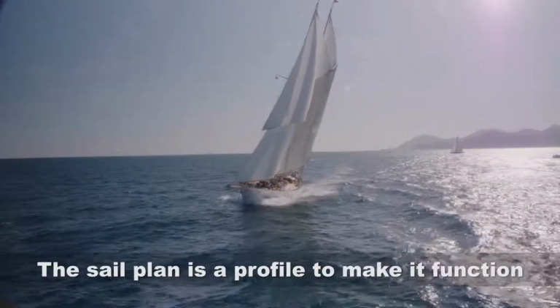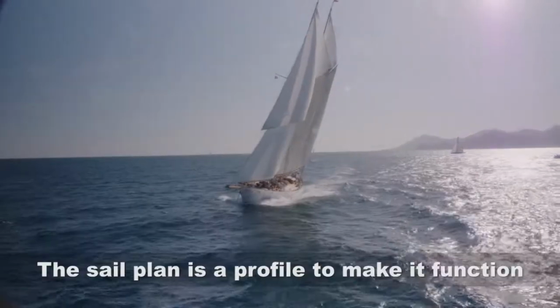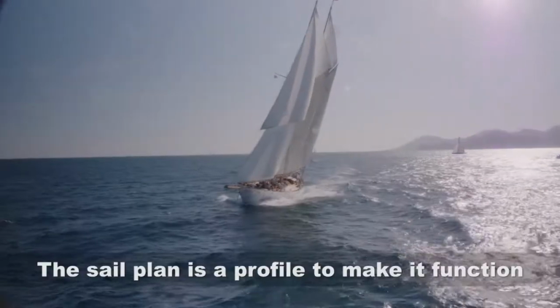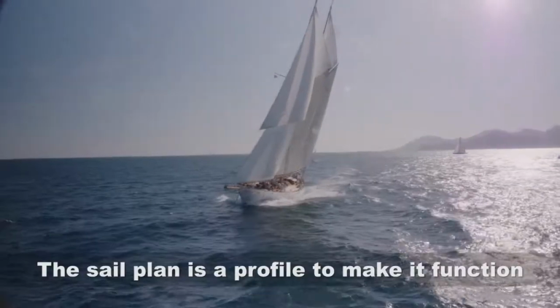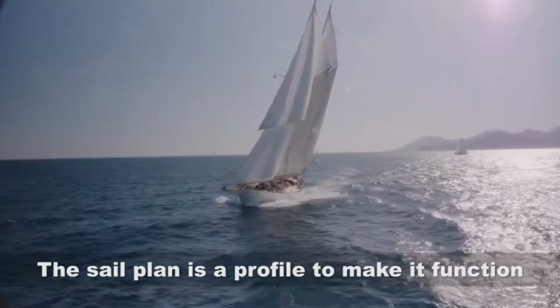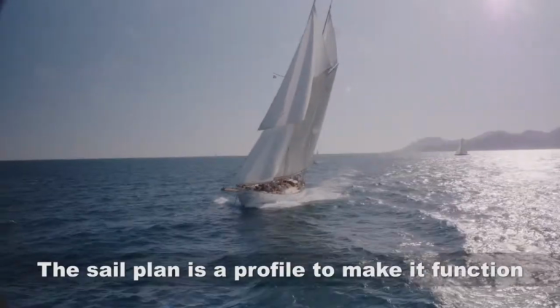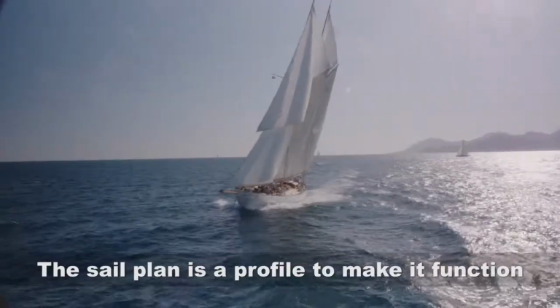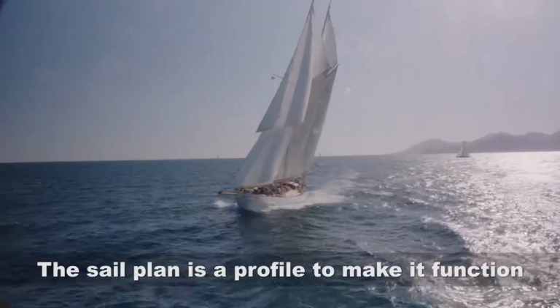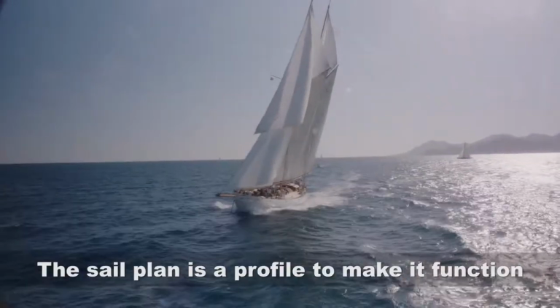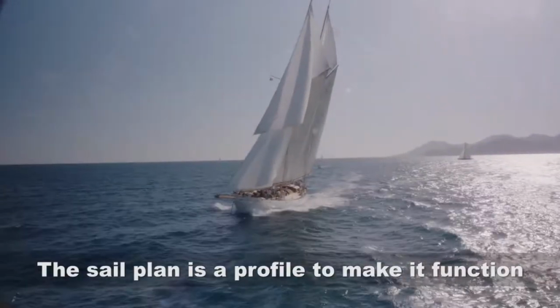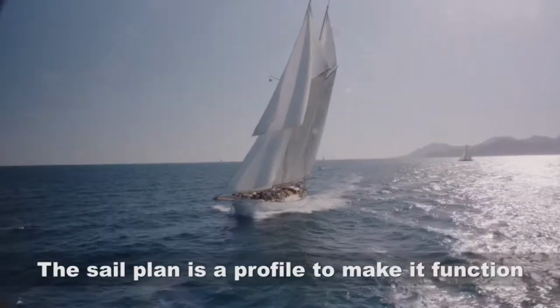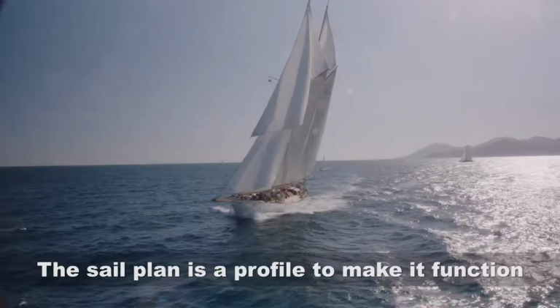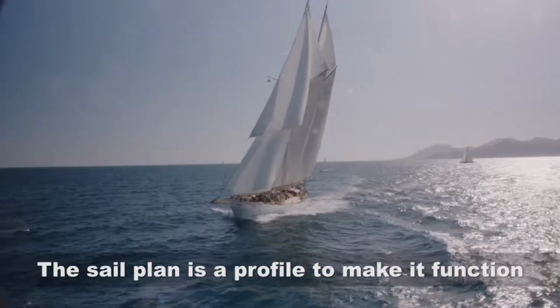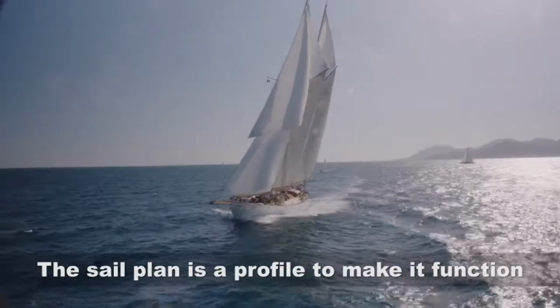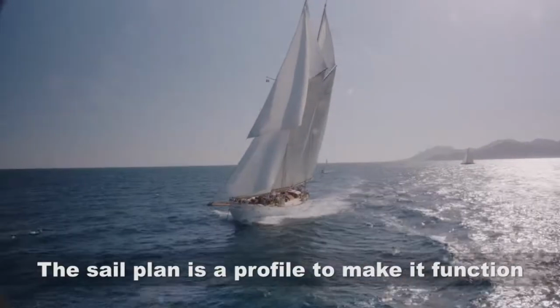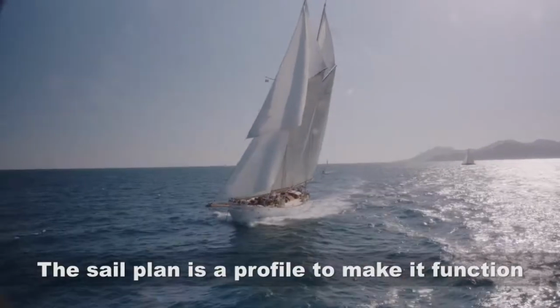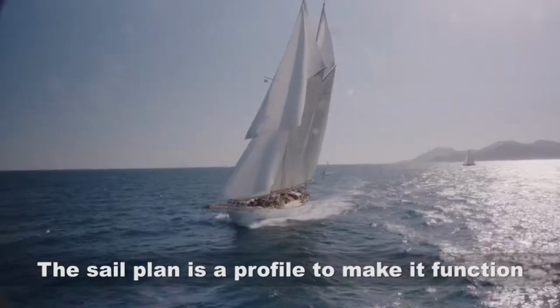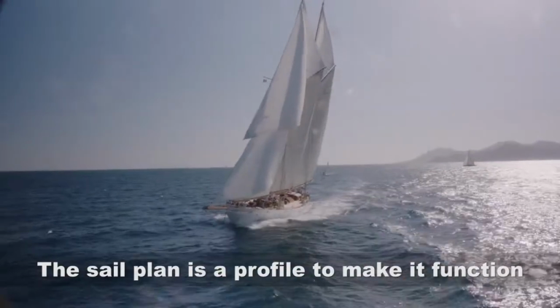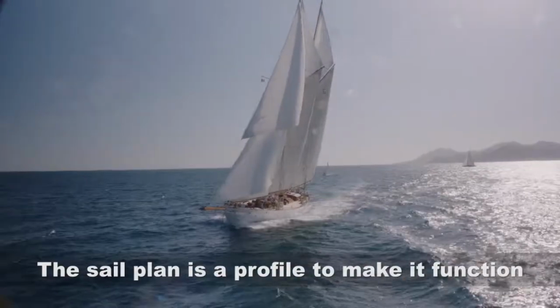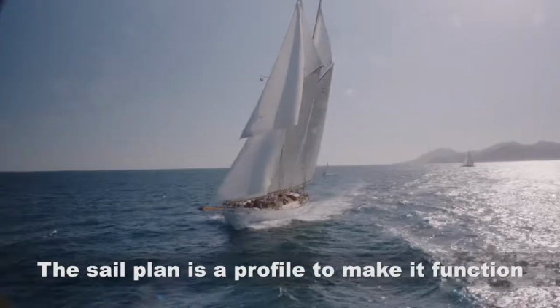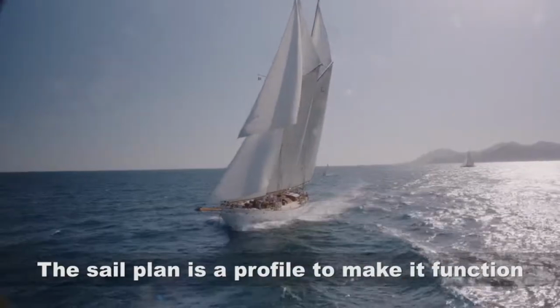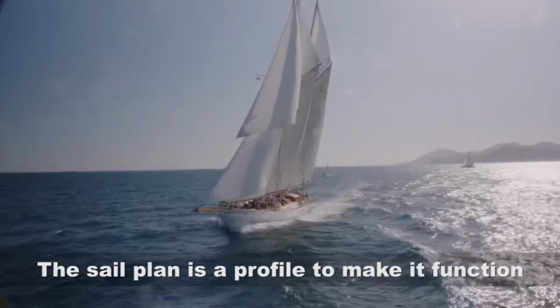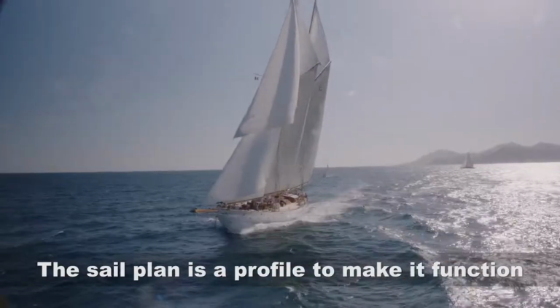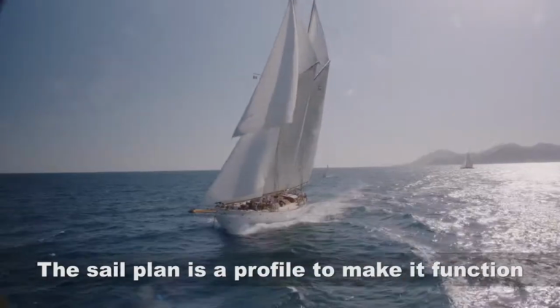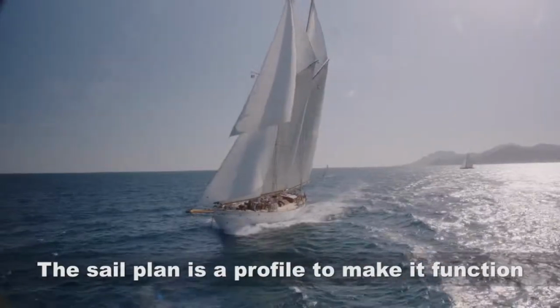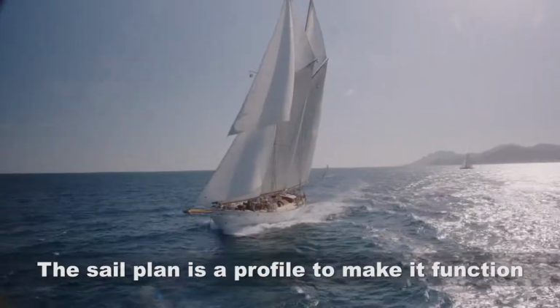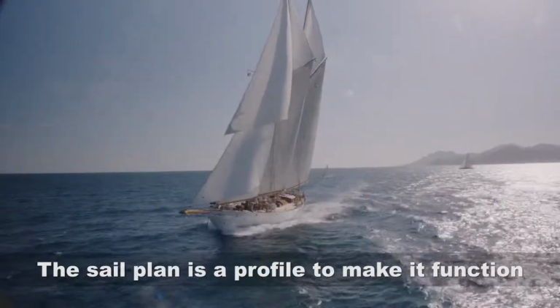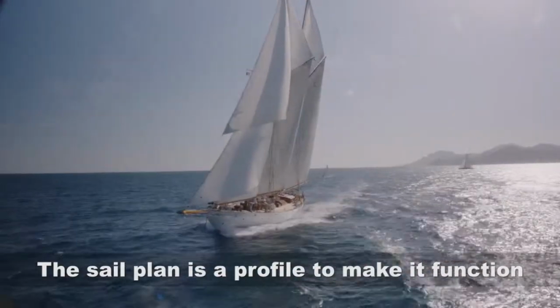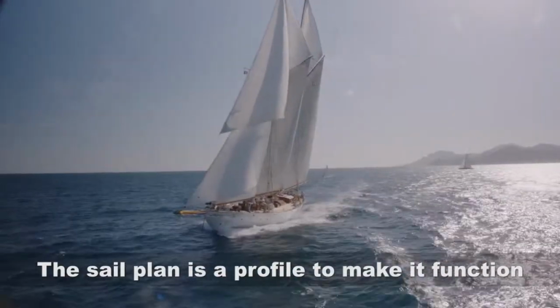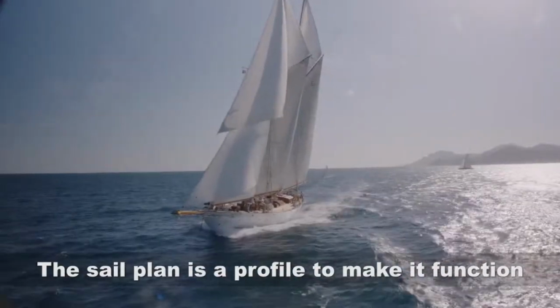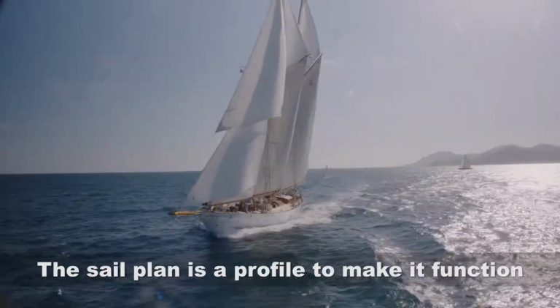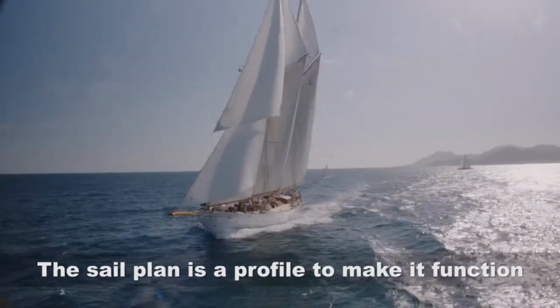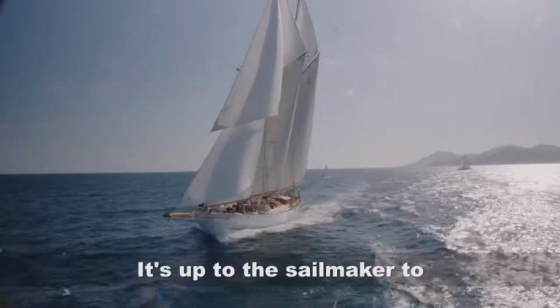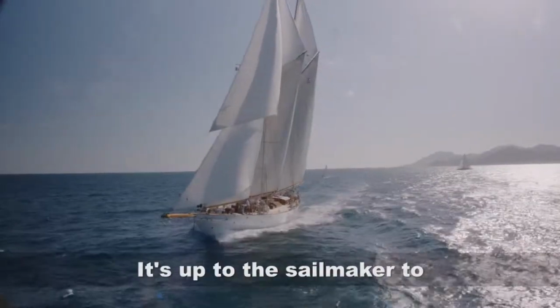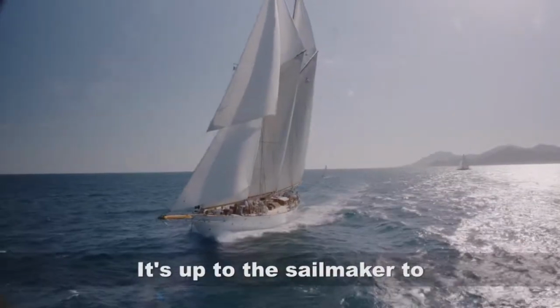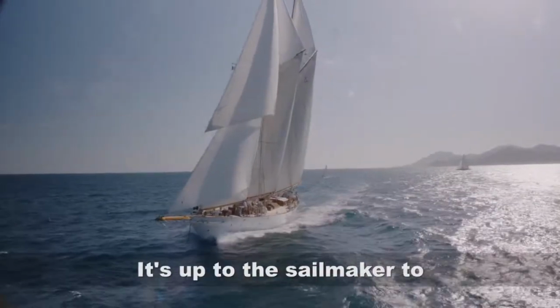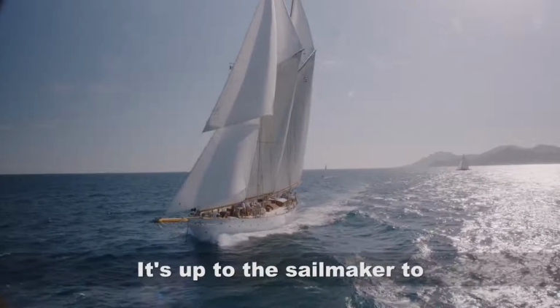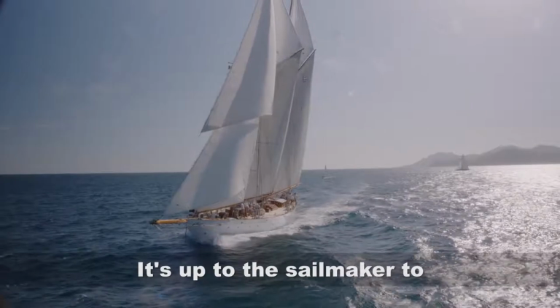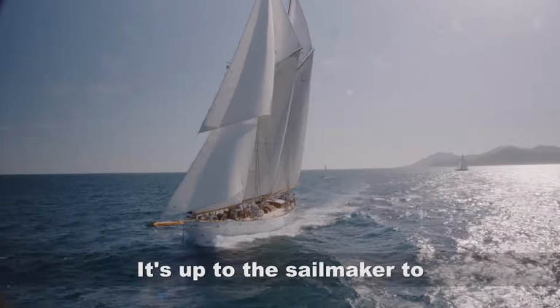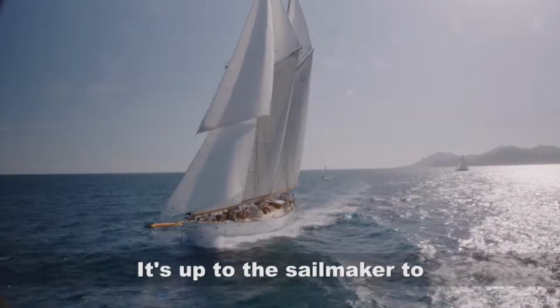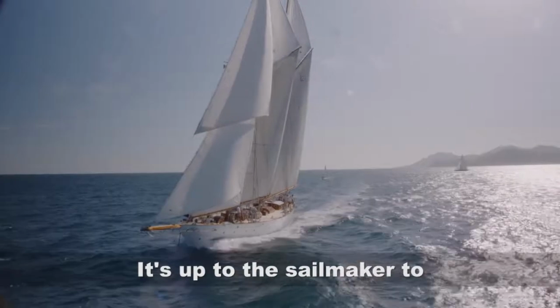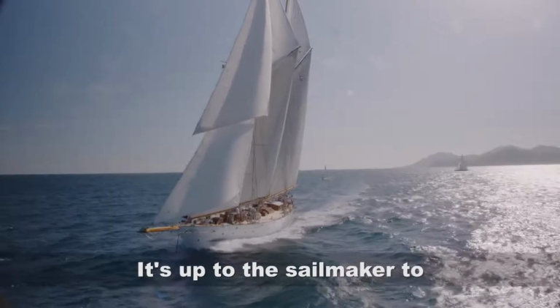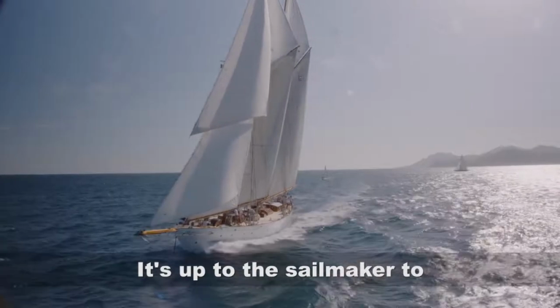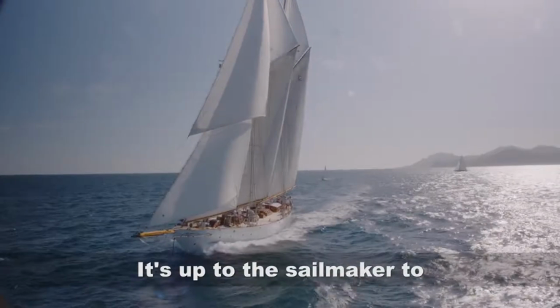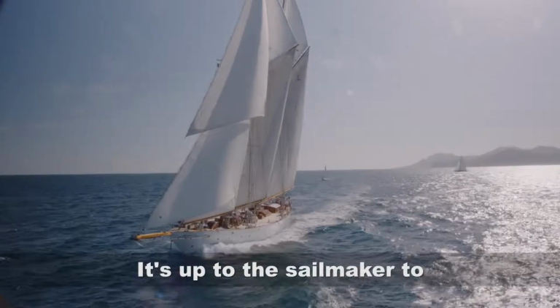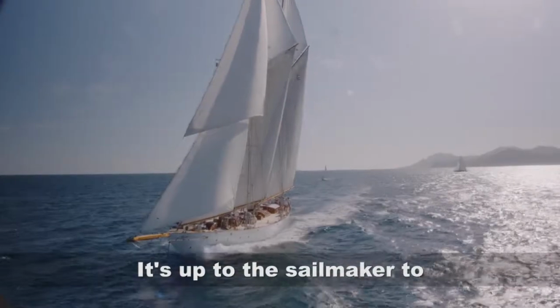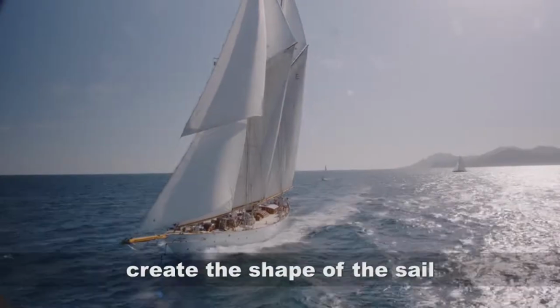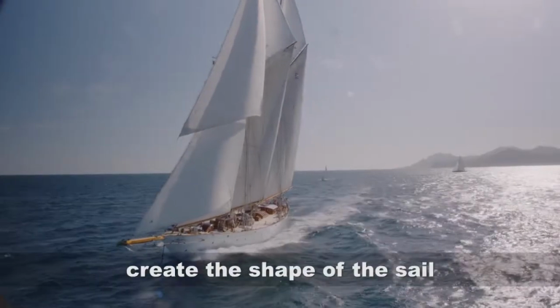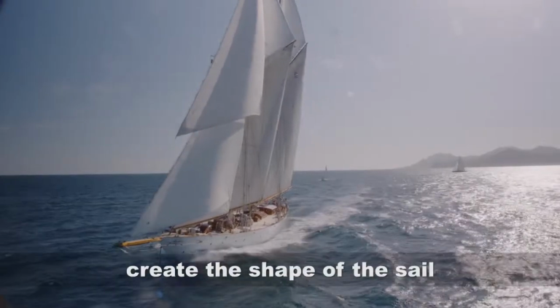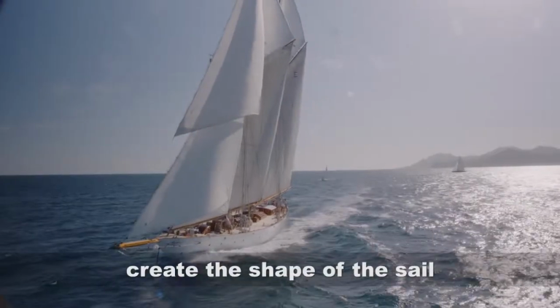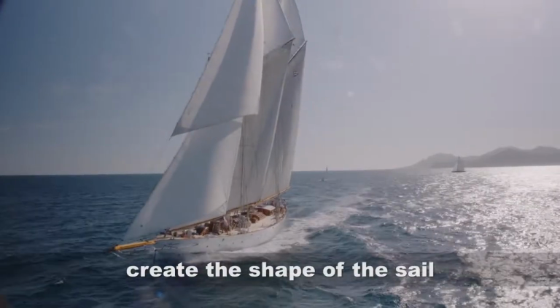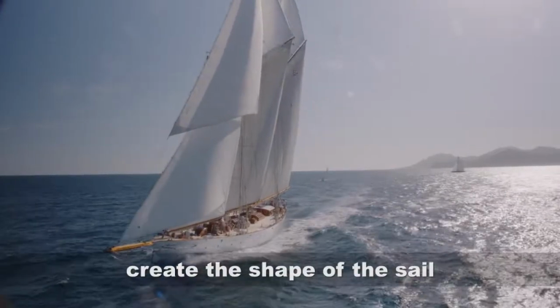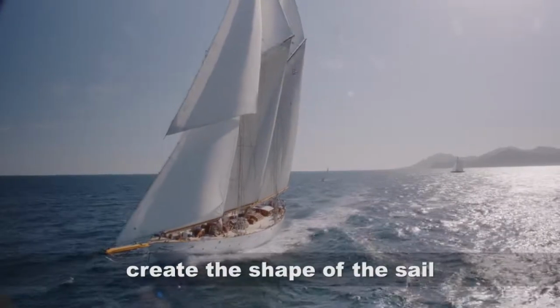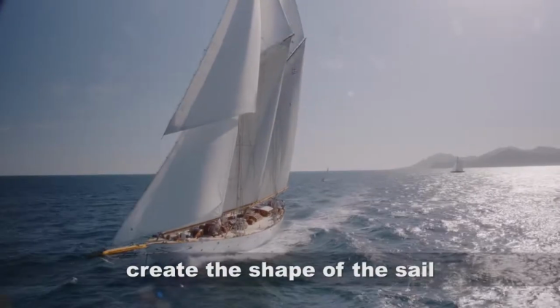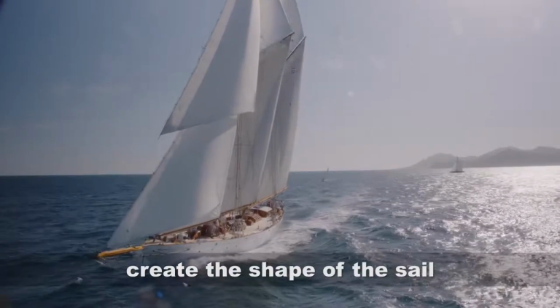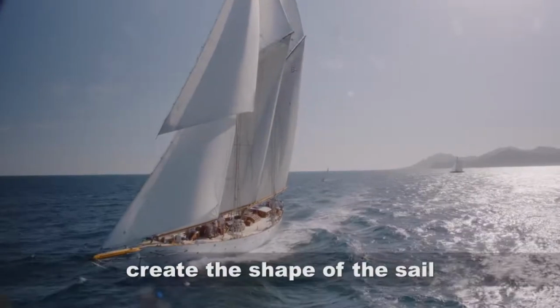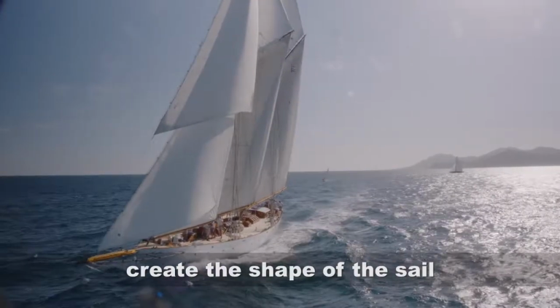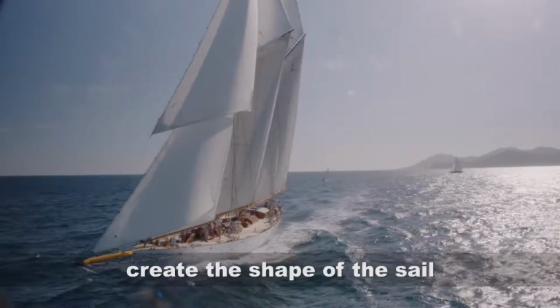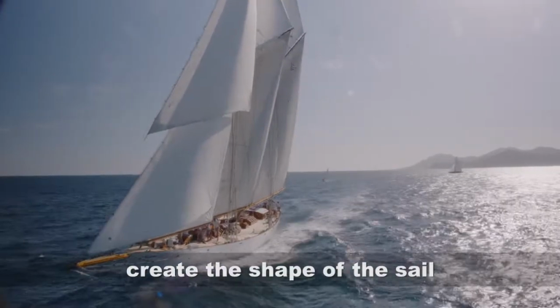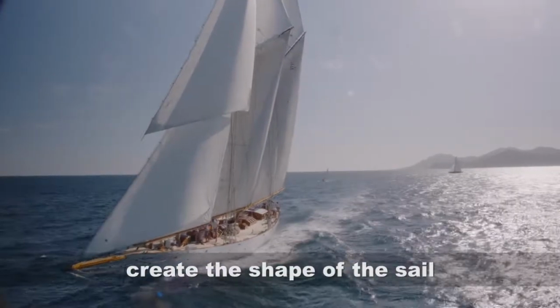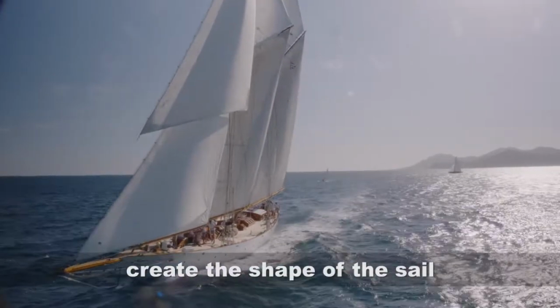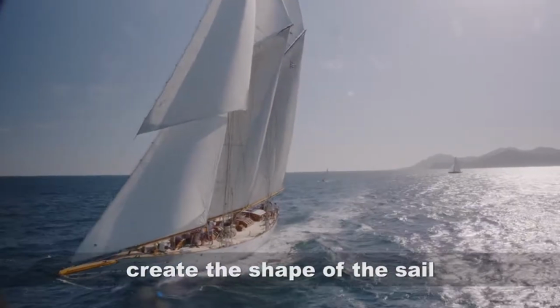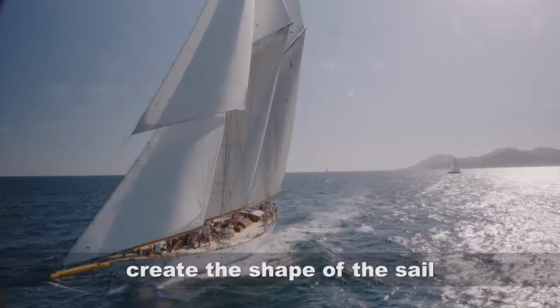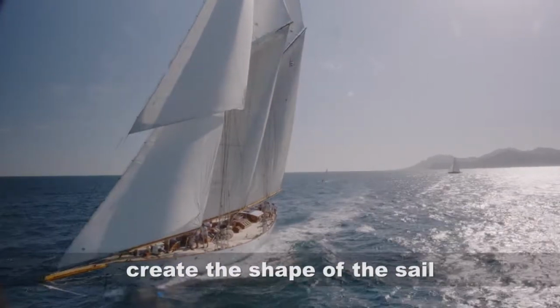A sail plan is a profile, and to make it function, it's up to the sailmaker to create the shape of the sail.